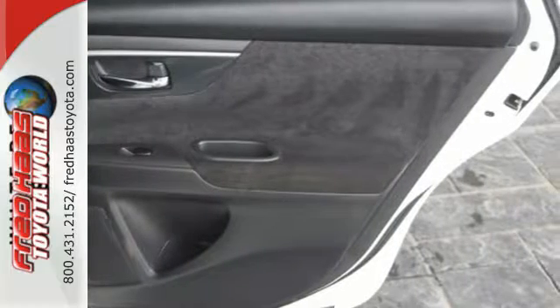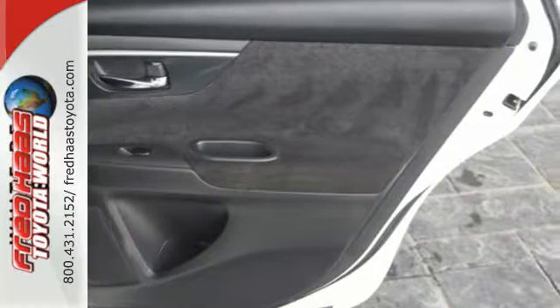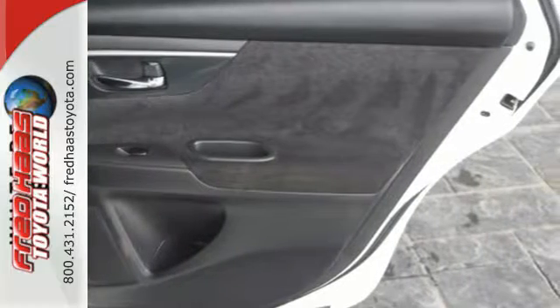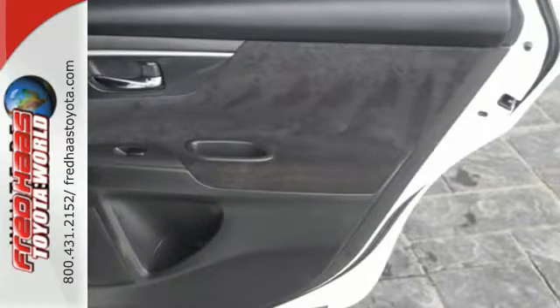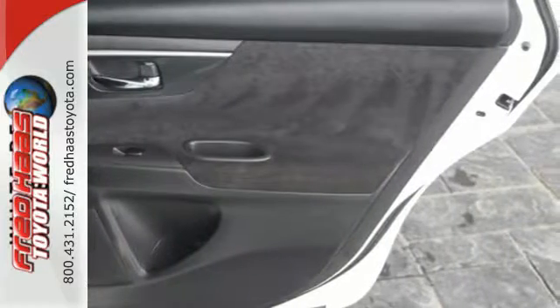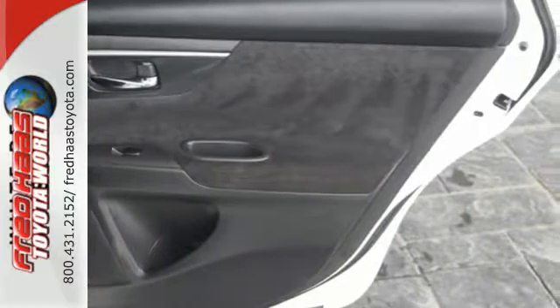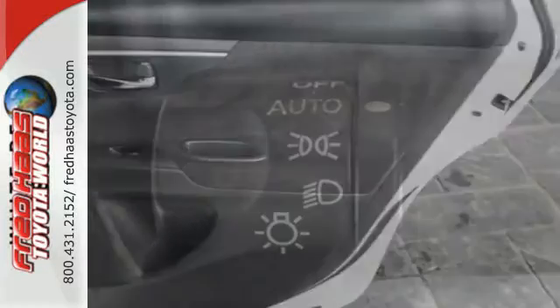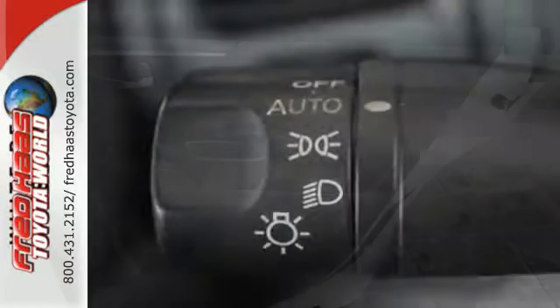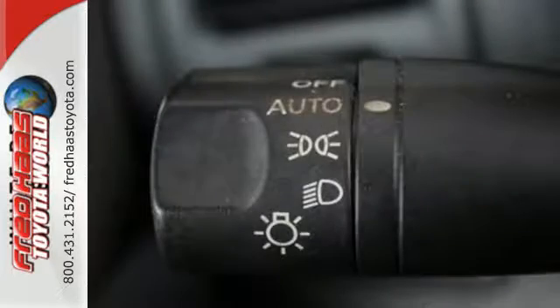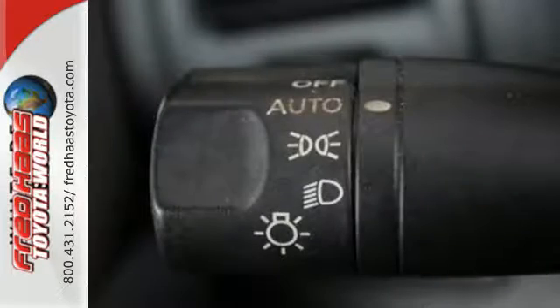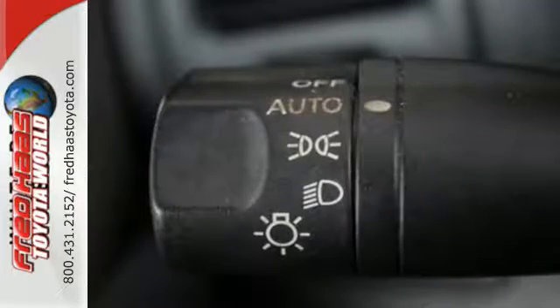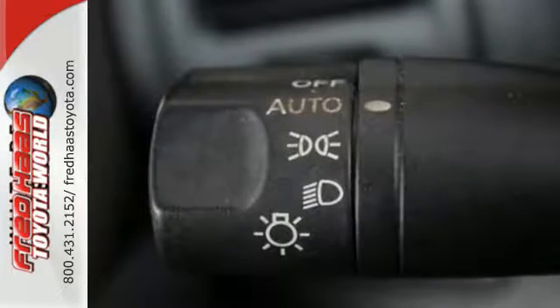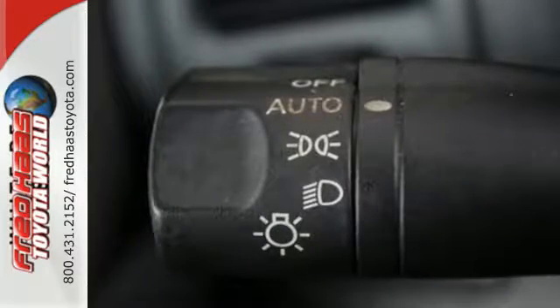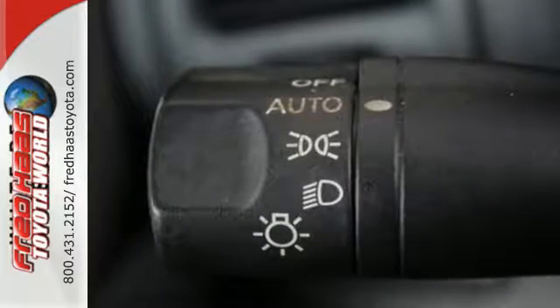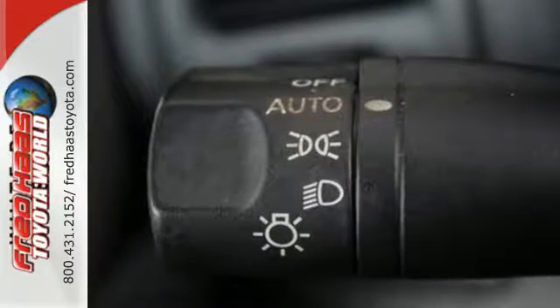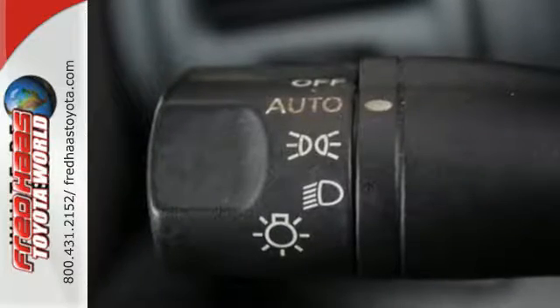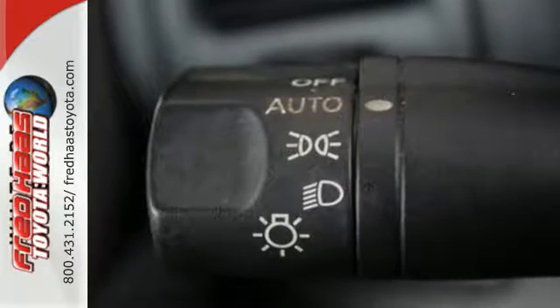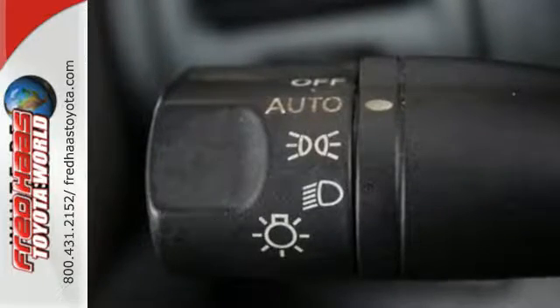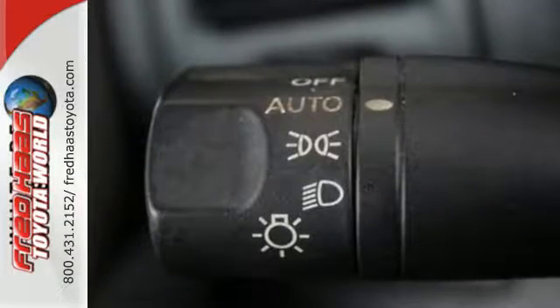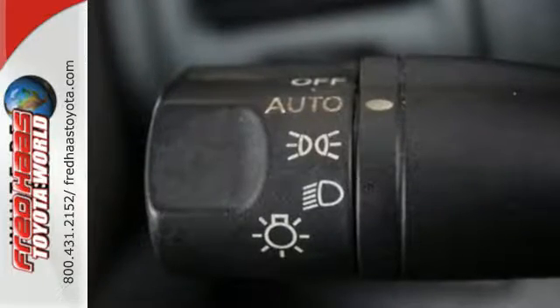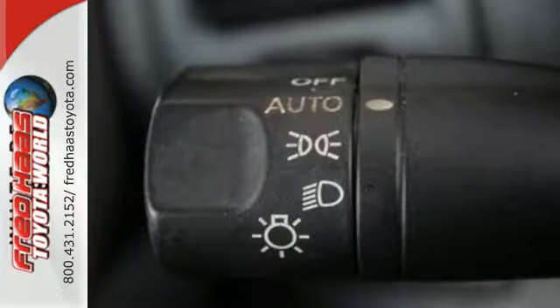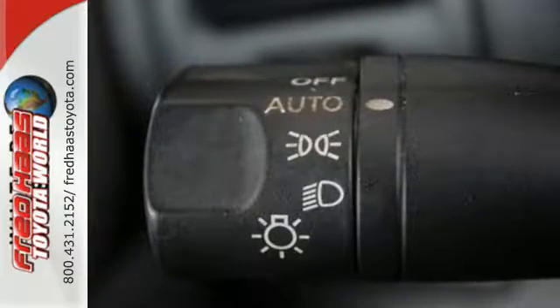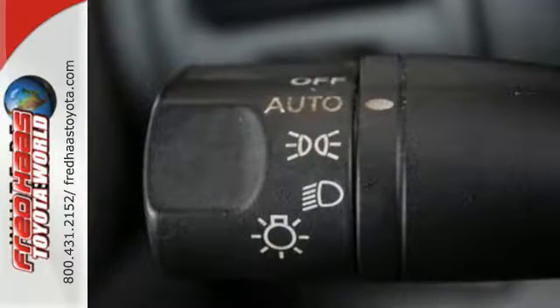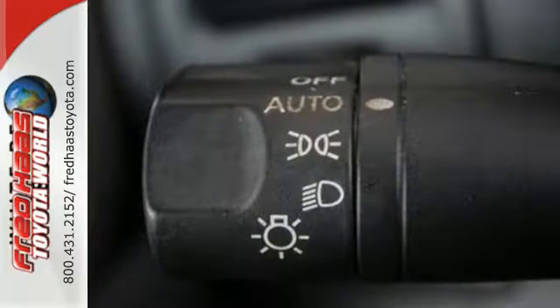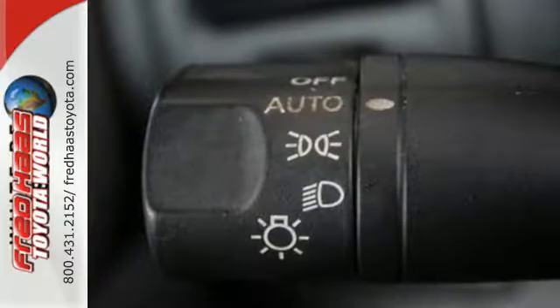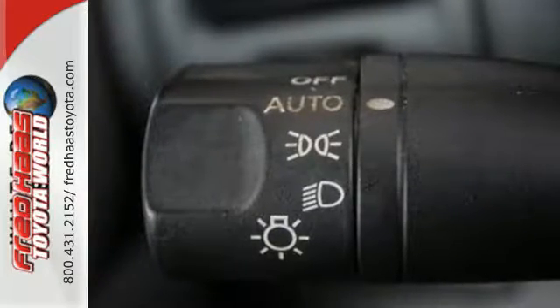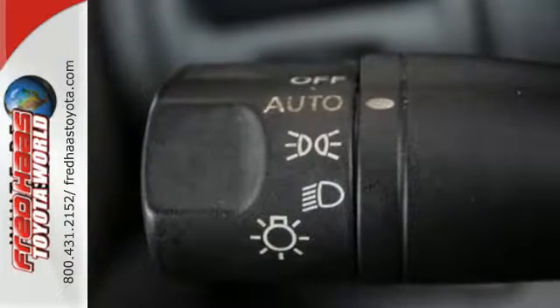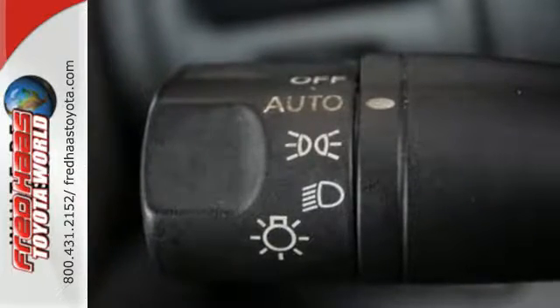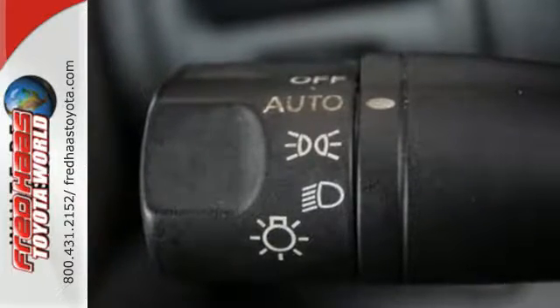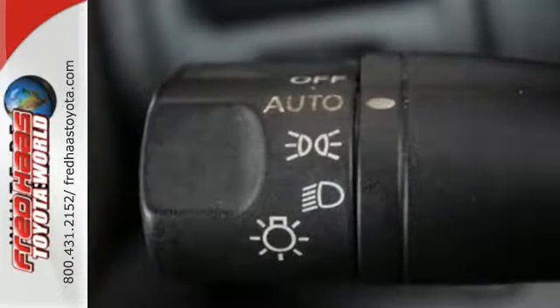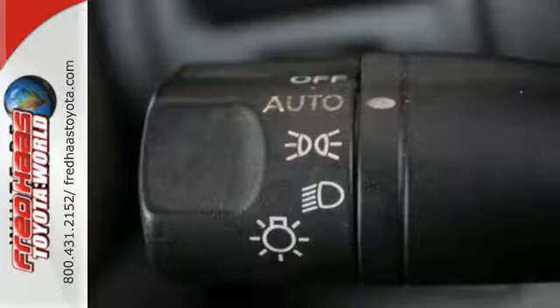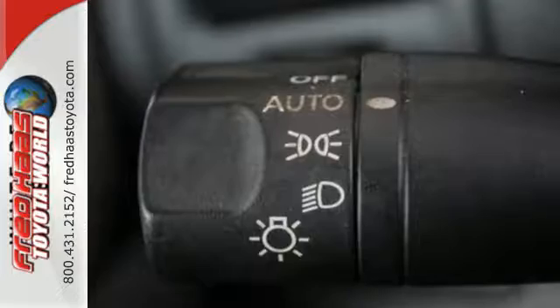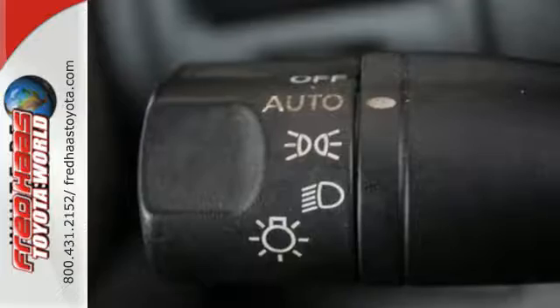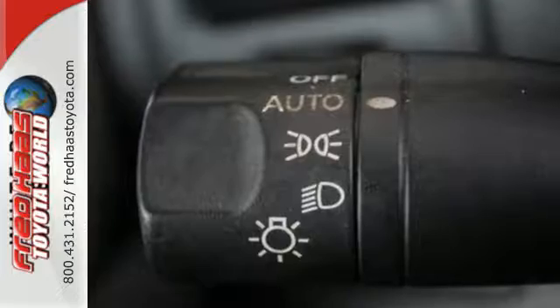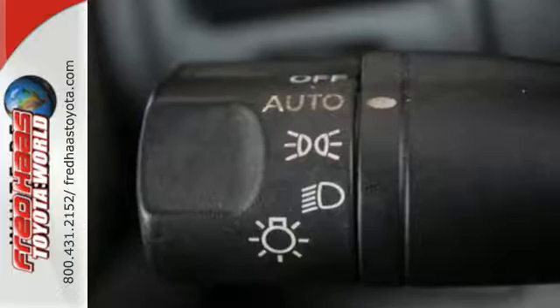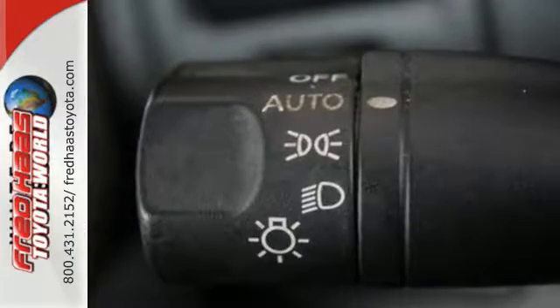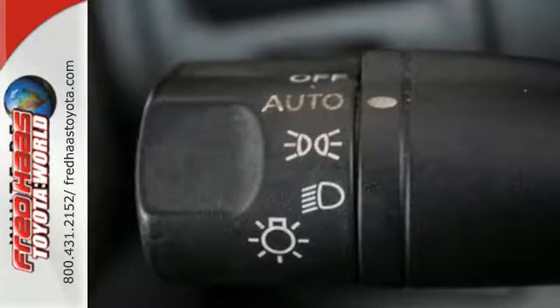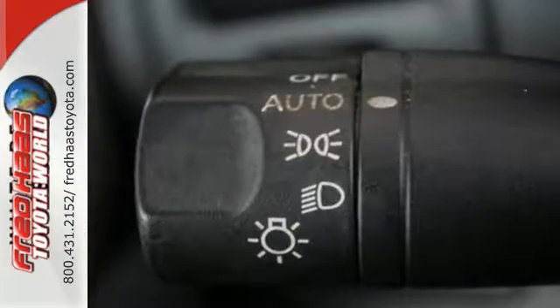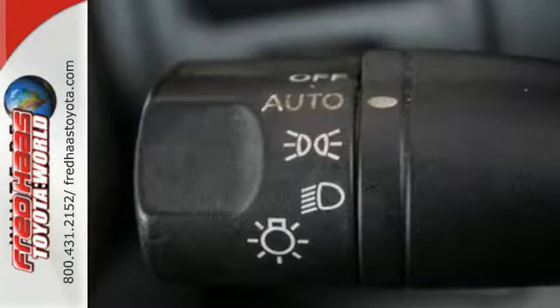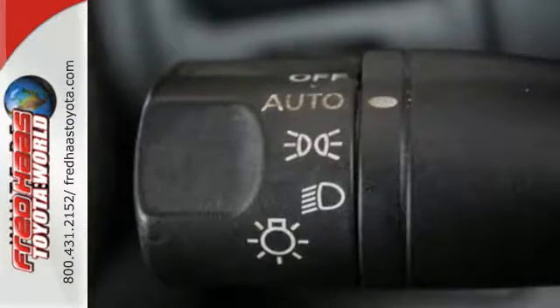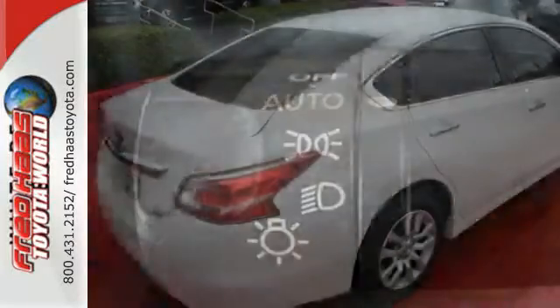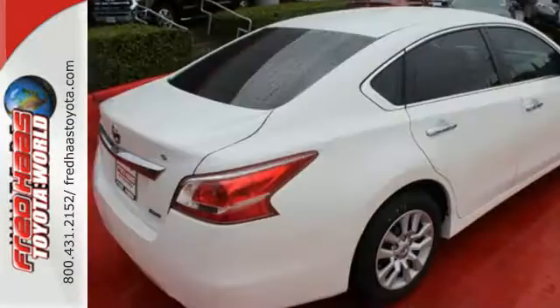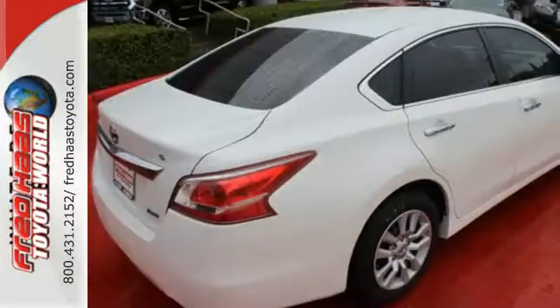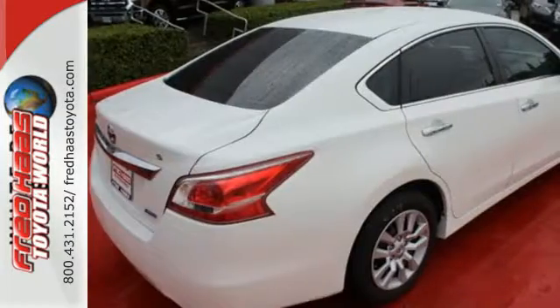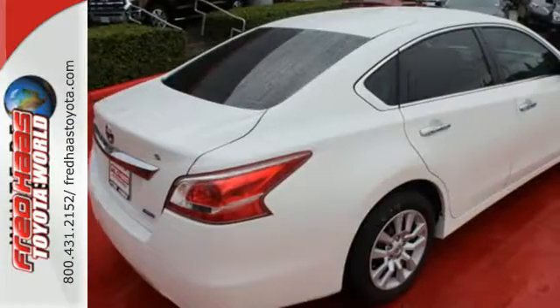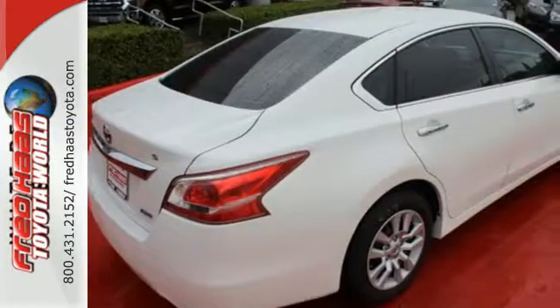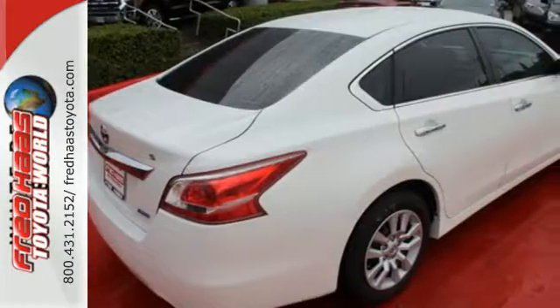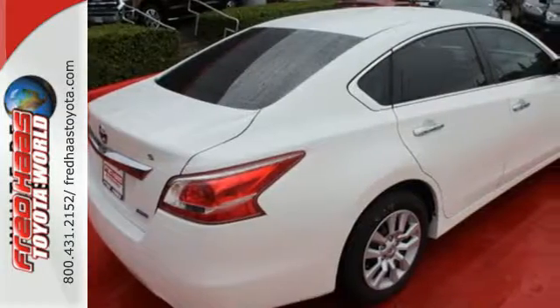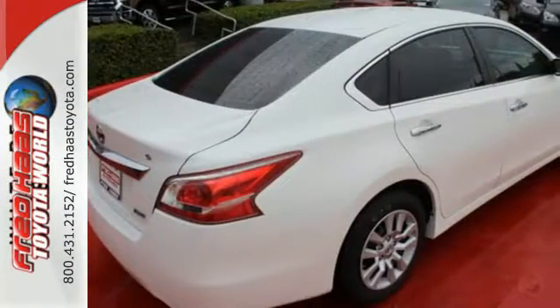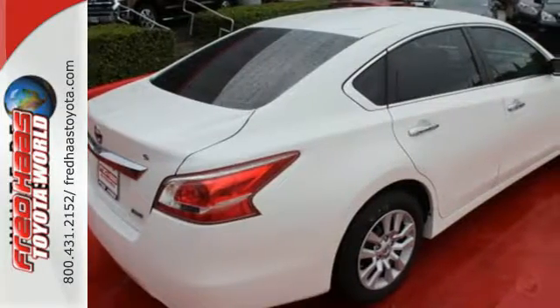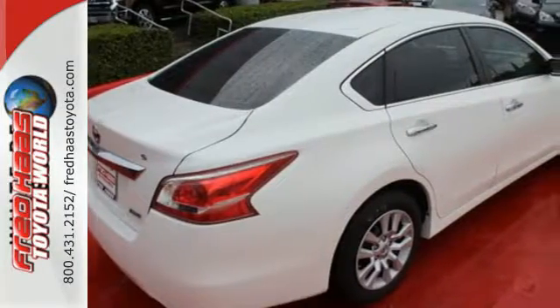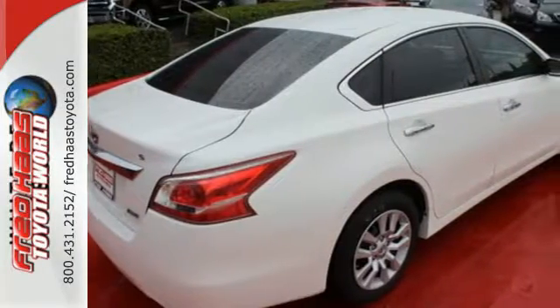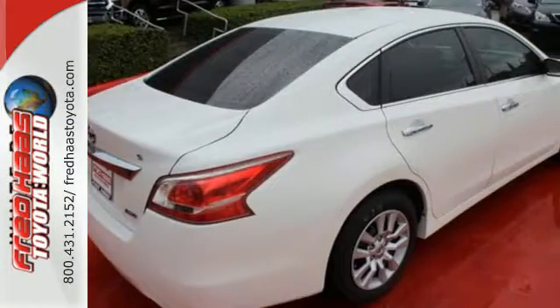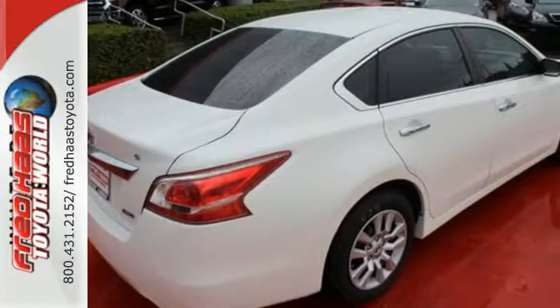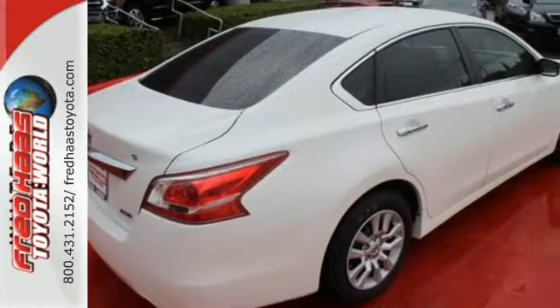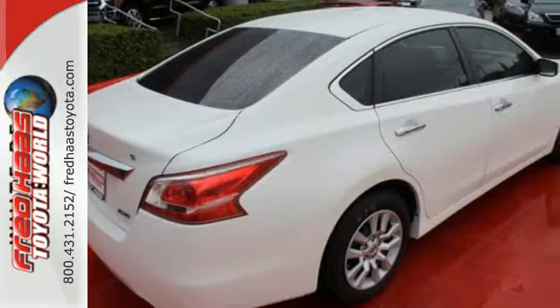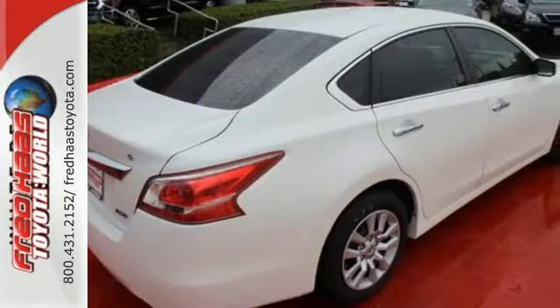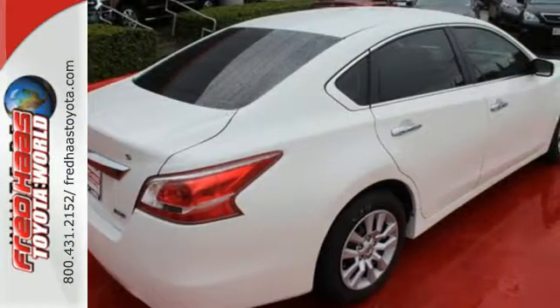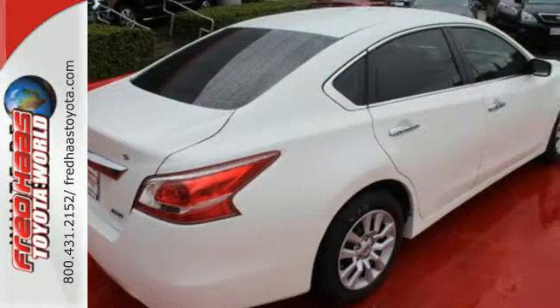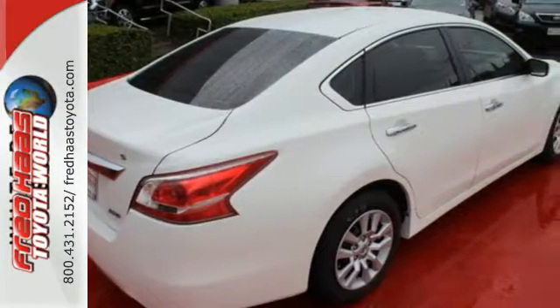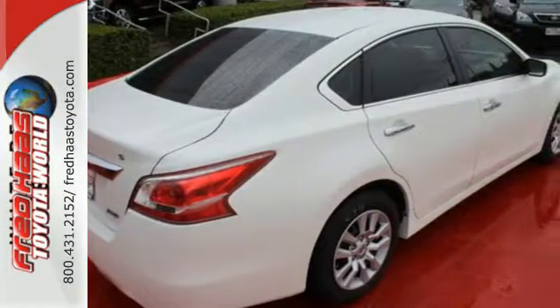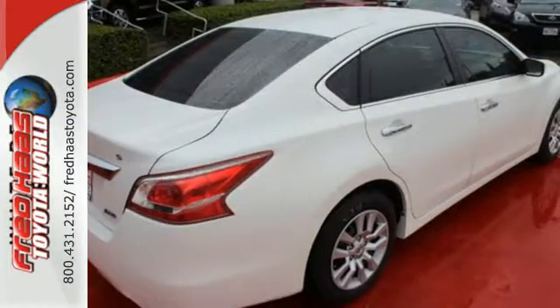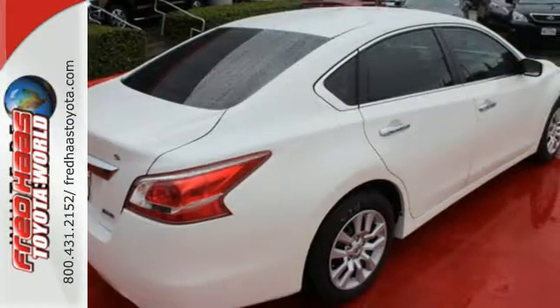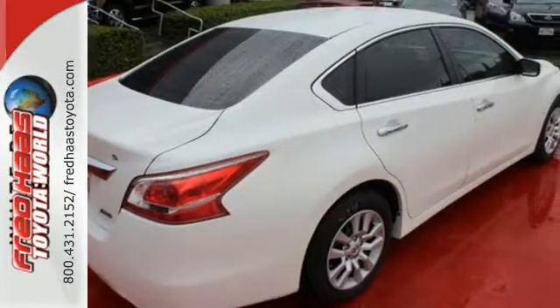ice cold air conditioning, and power windows, locks and mirrors. Own the road as you listen to your favorite tunes on the CD player.